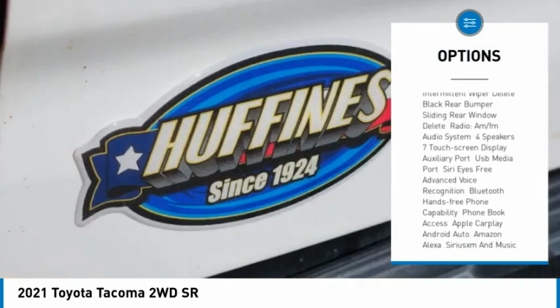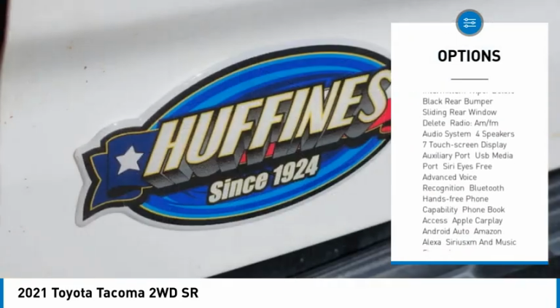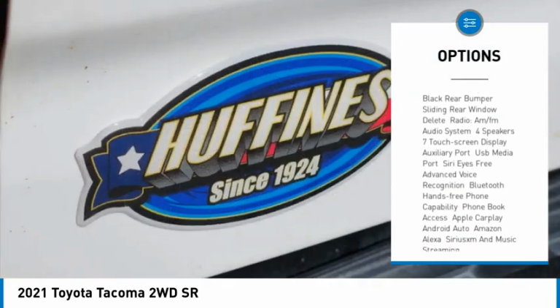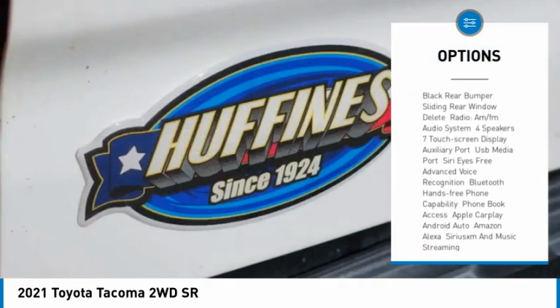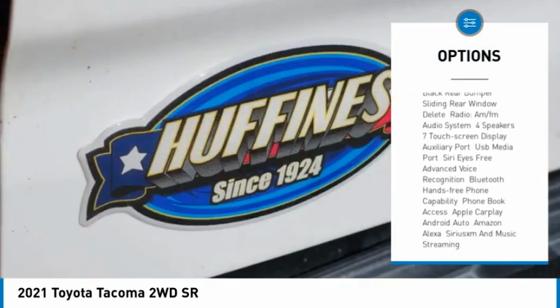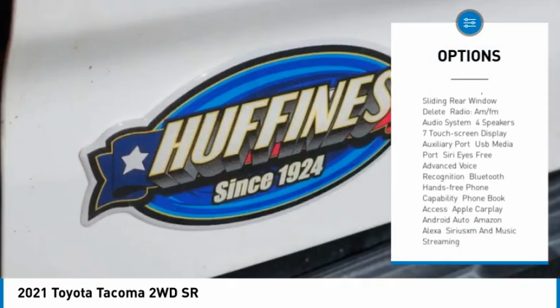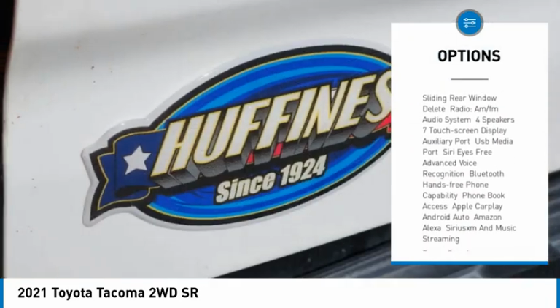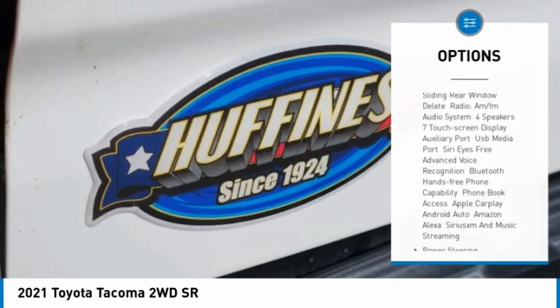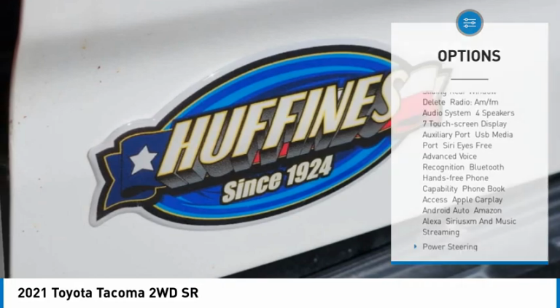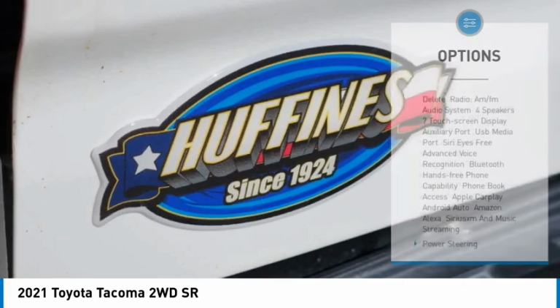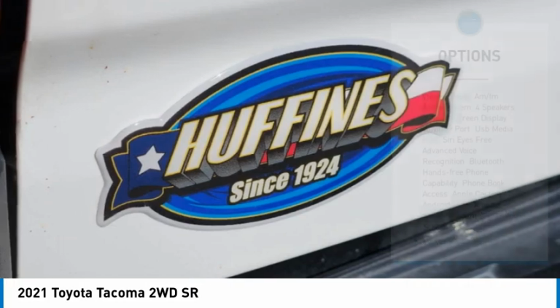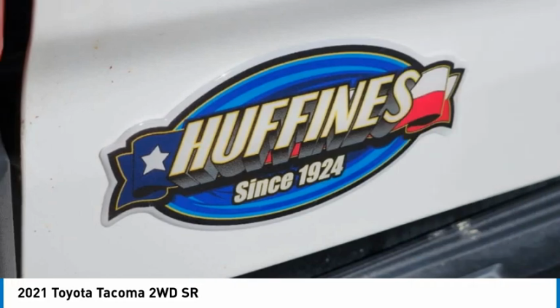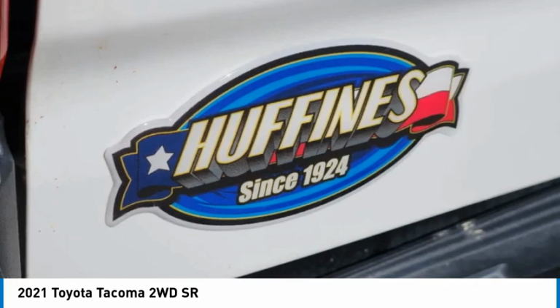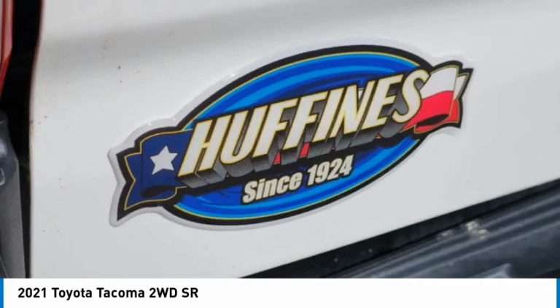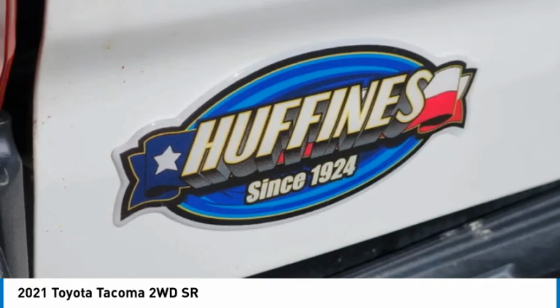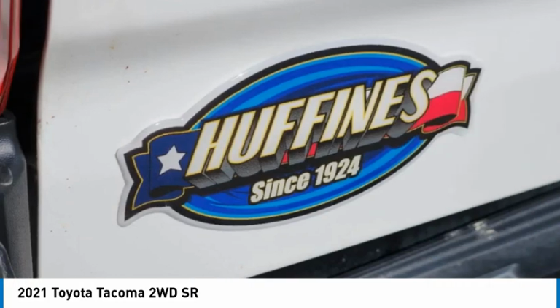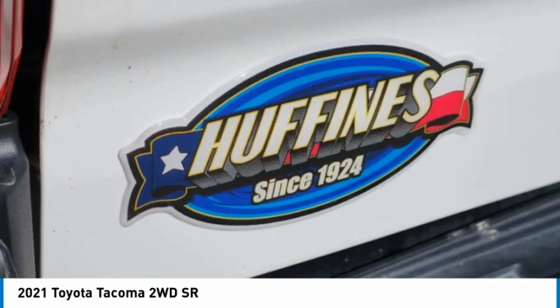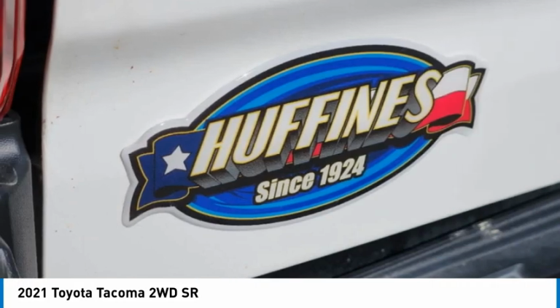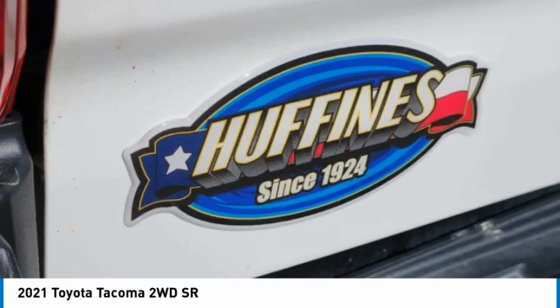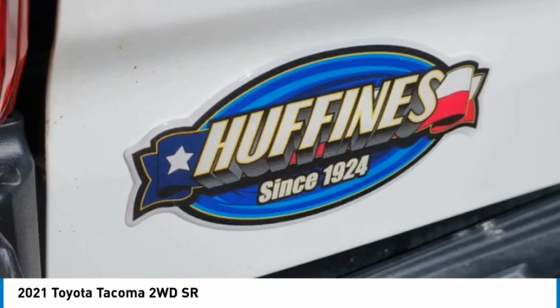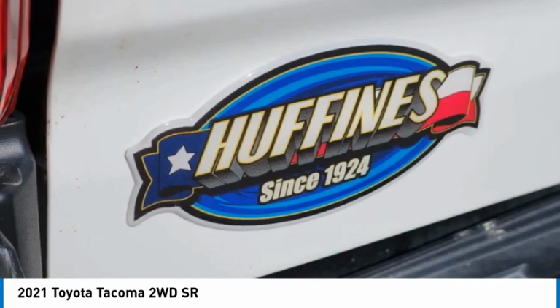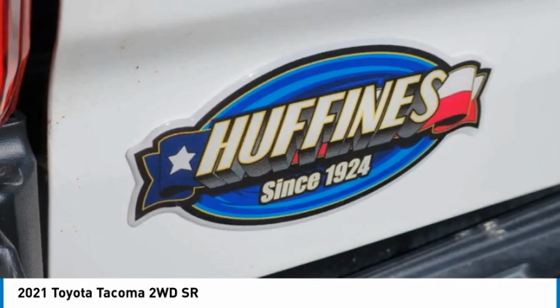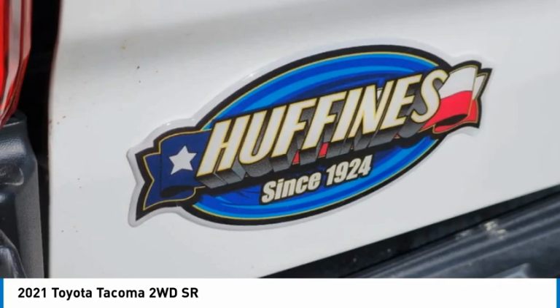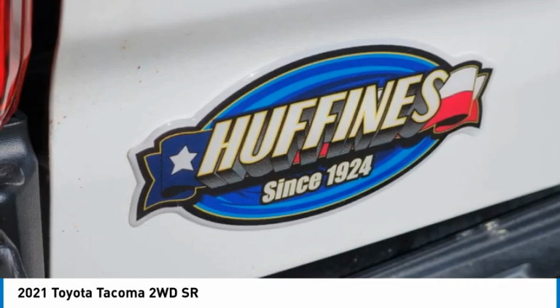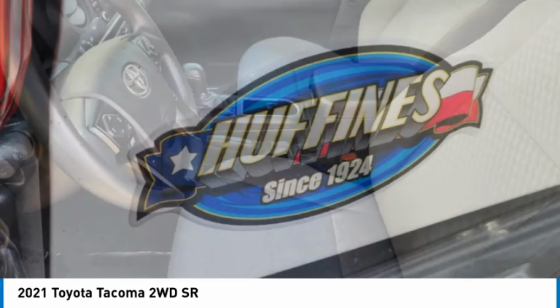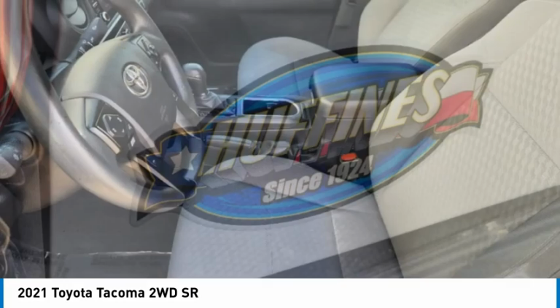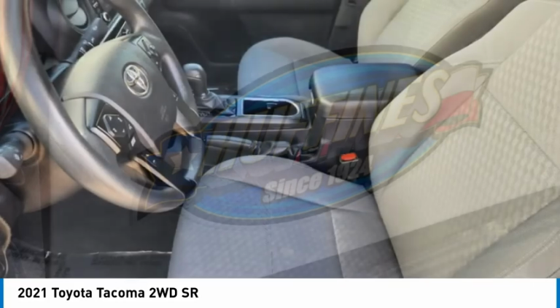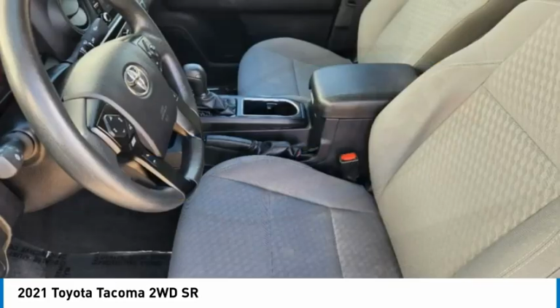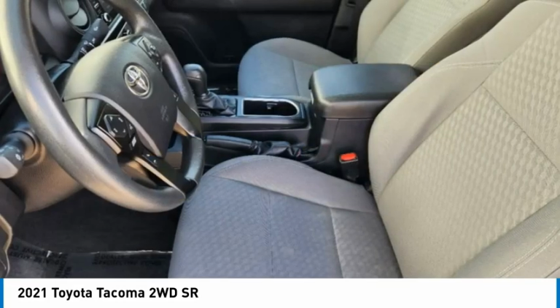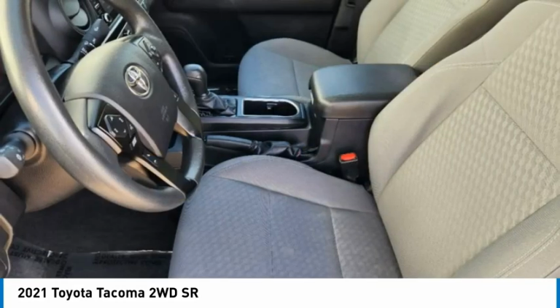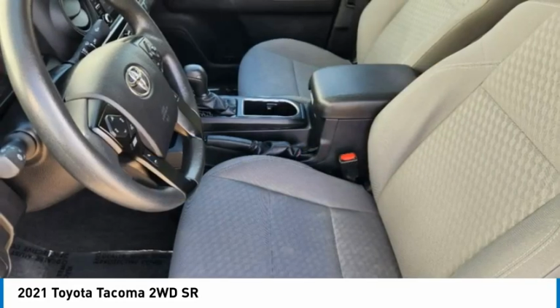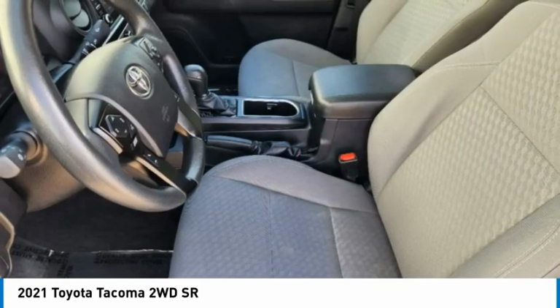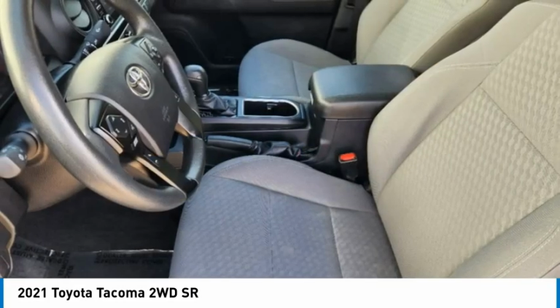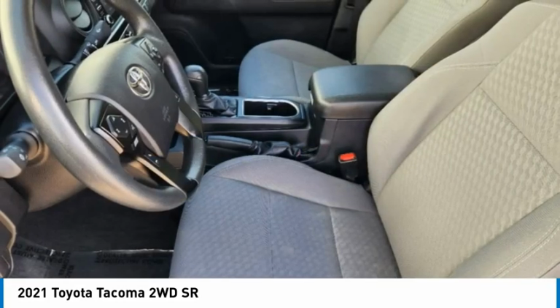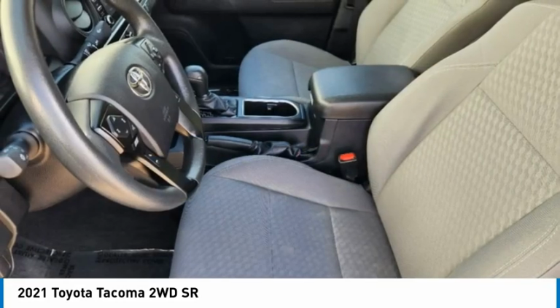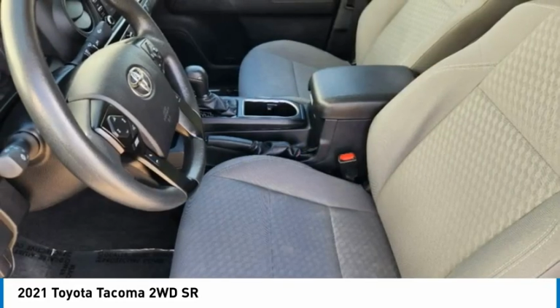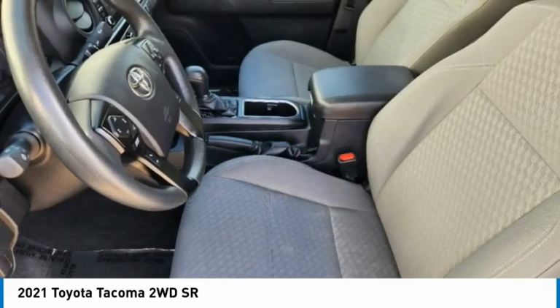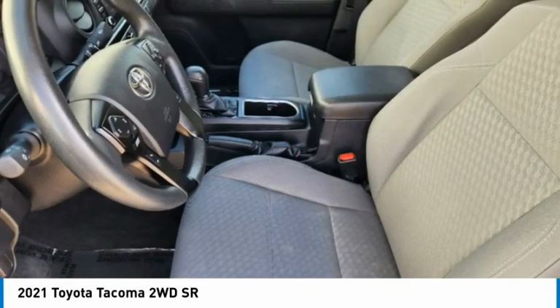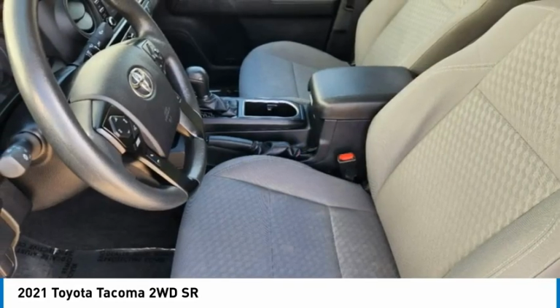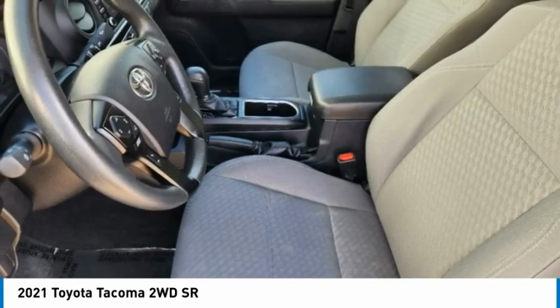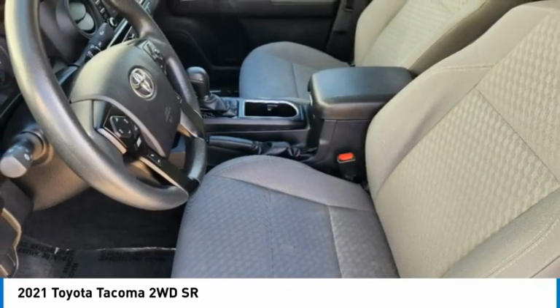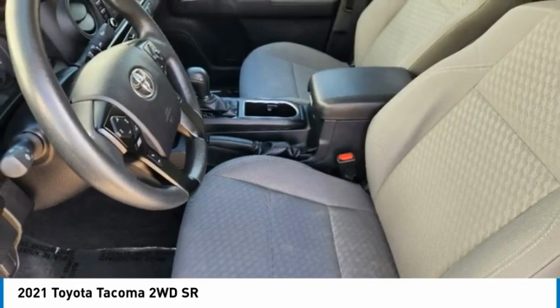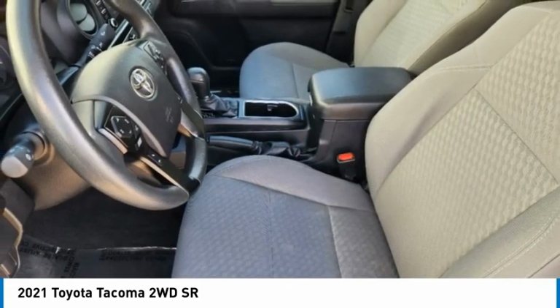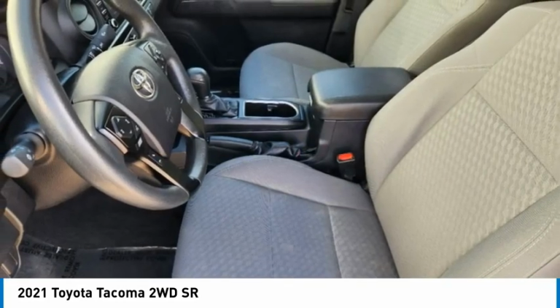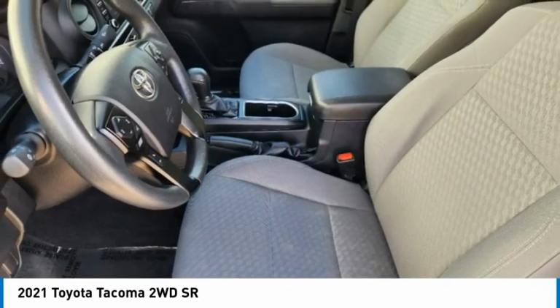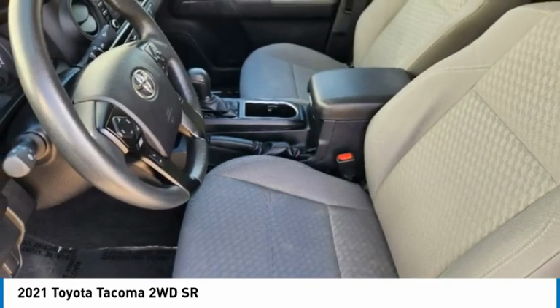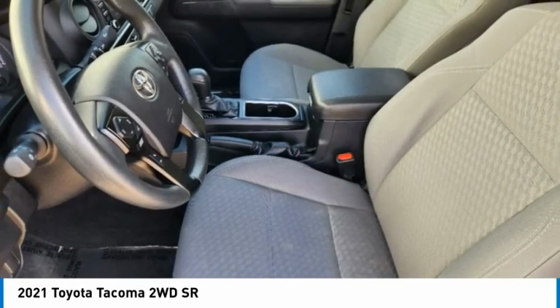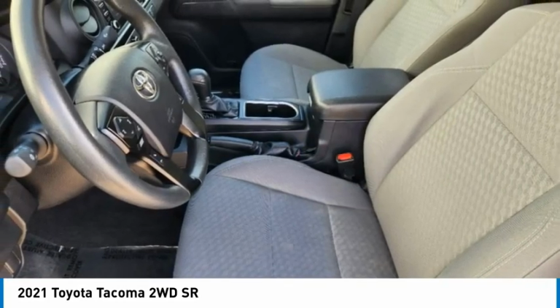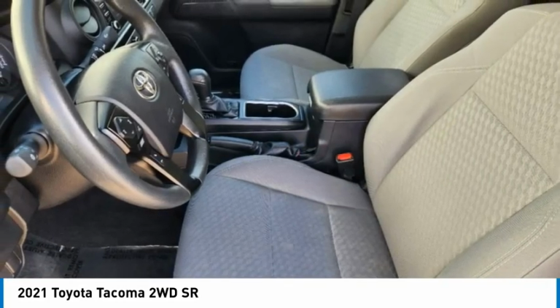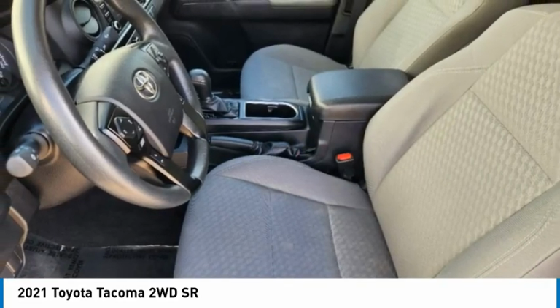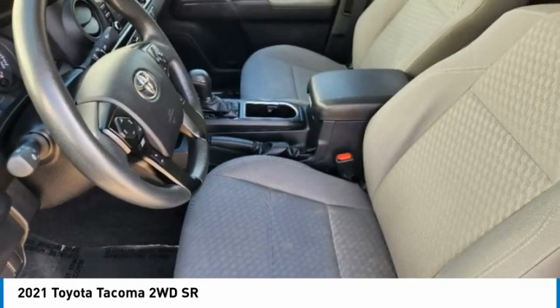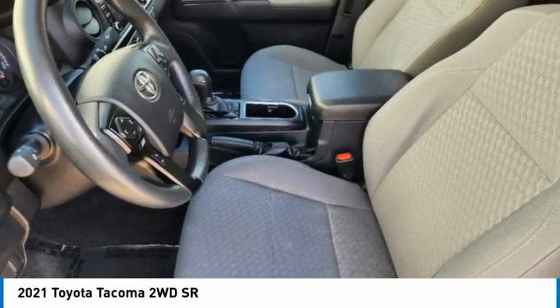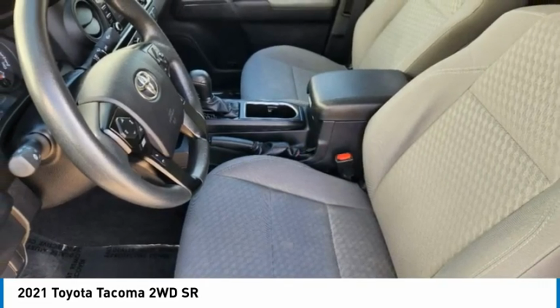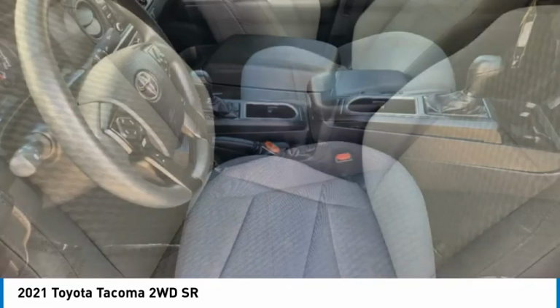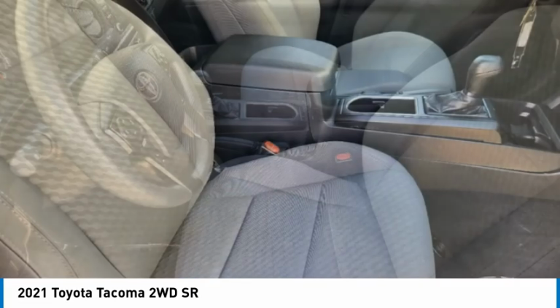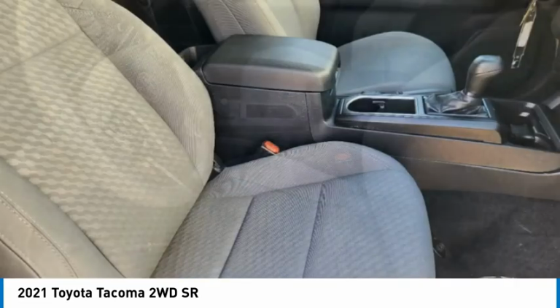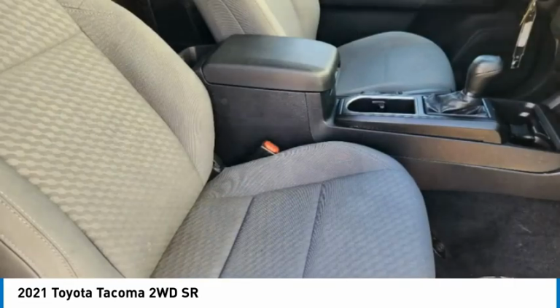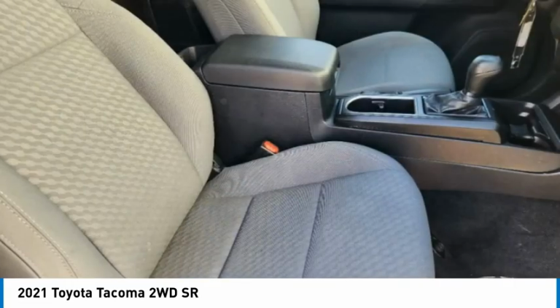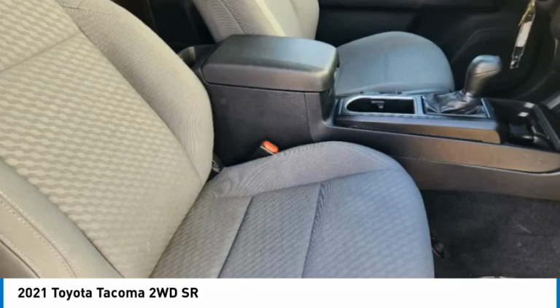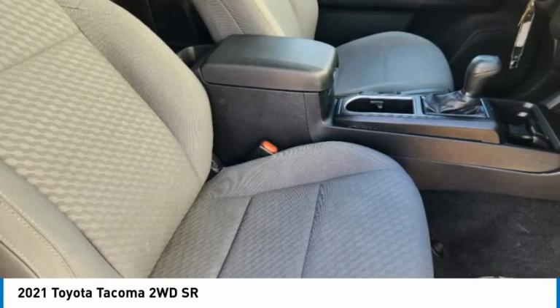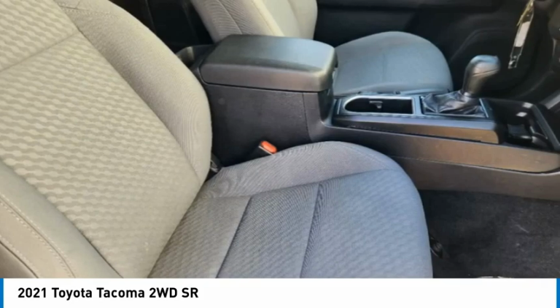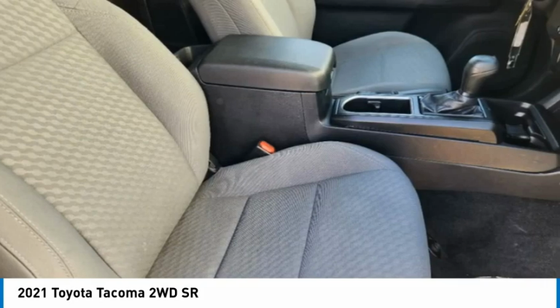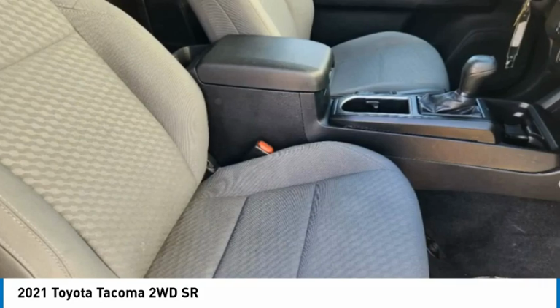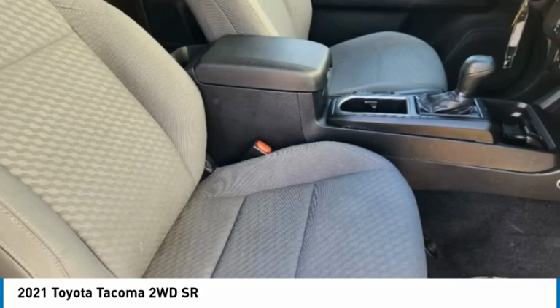Tires front all season, tires rear all season, privacy glass, rear wheel drive.